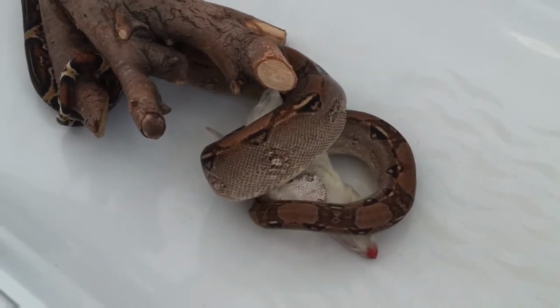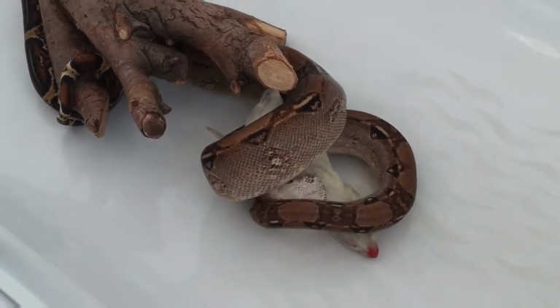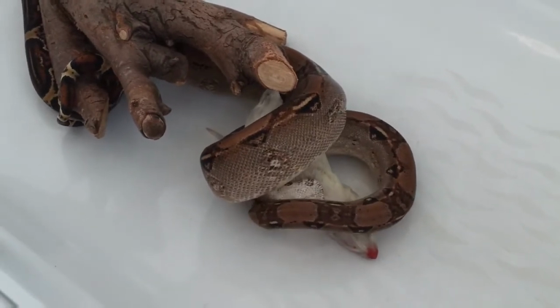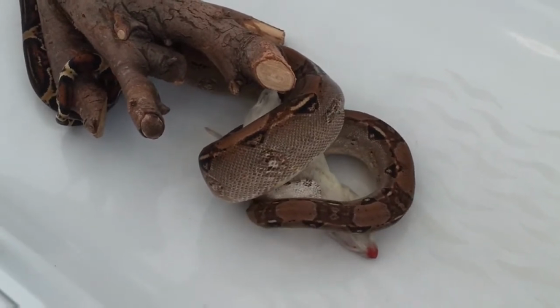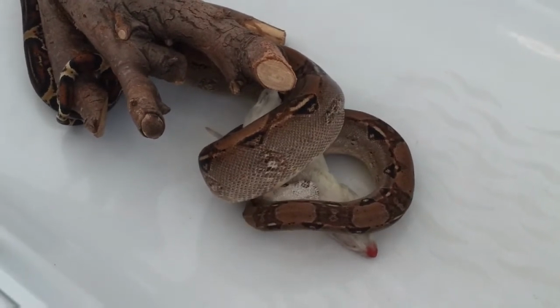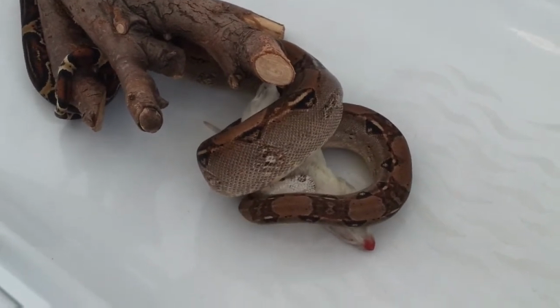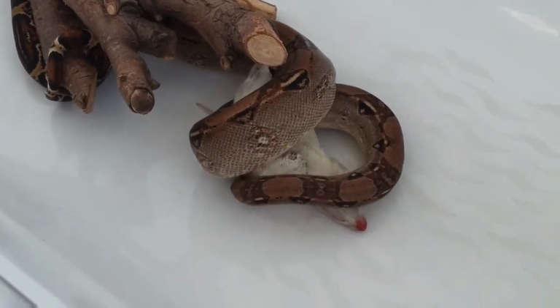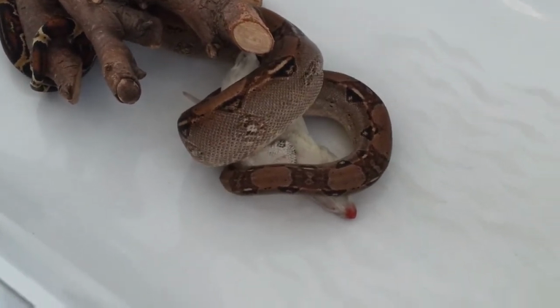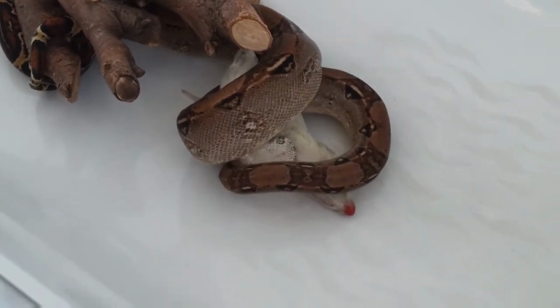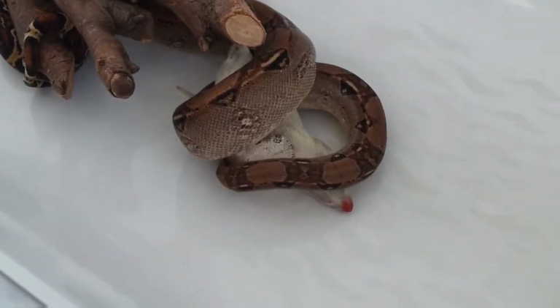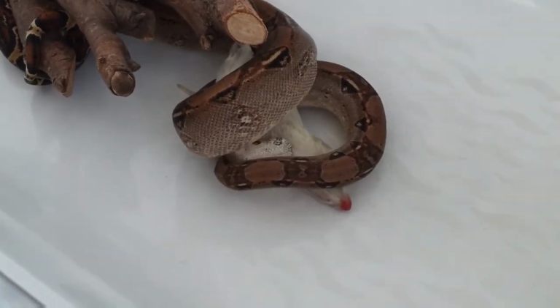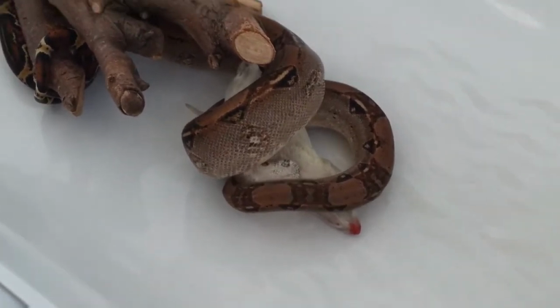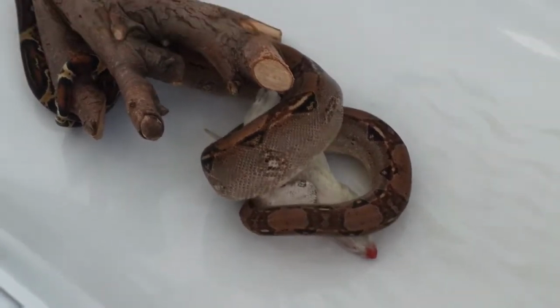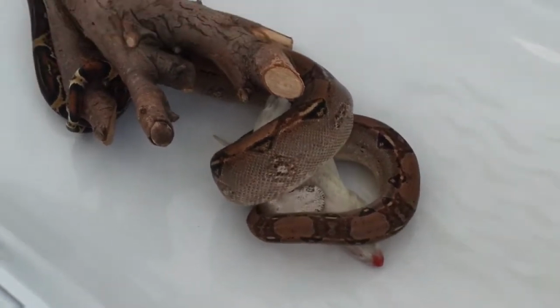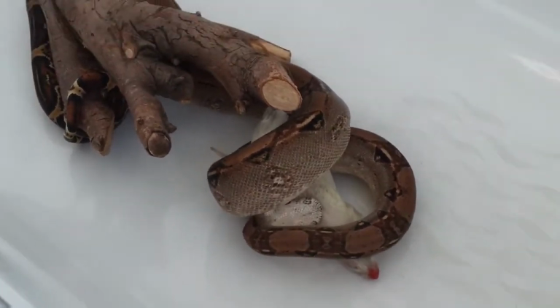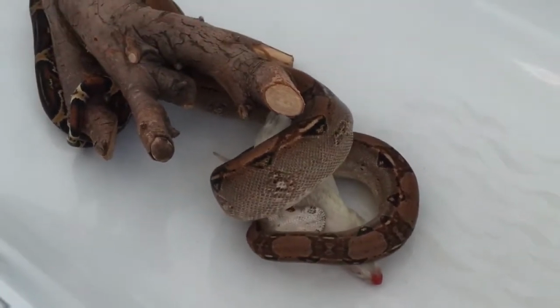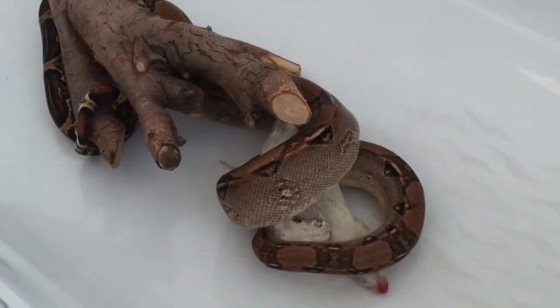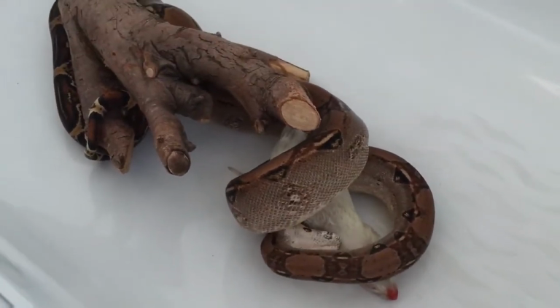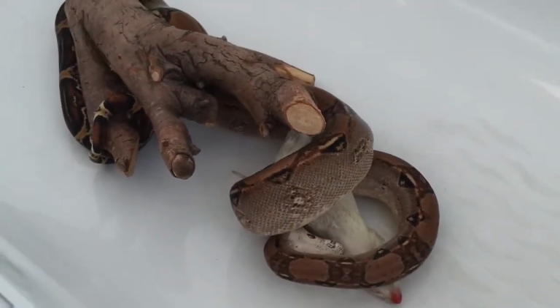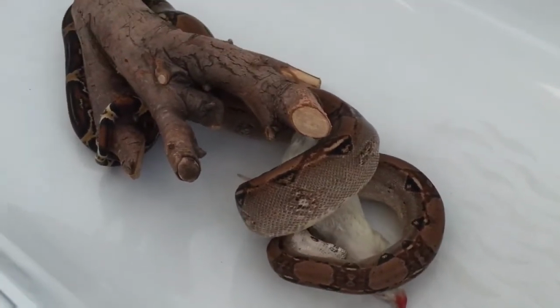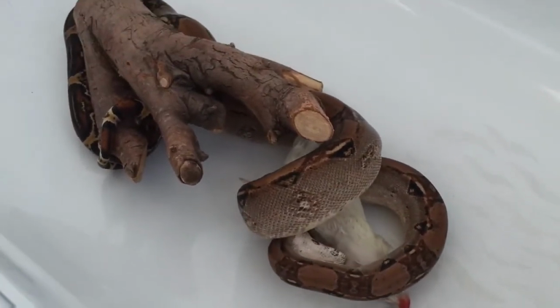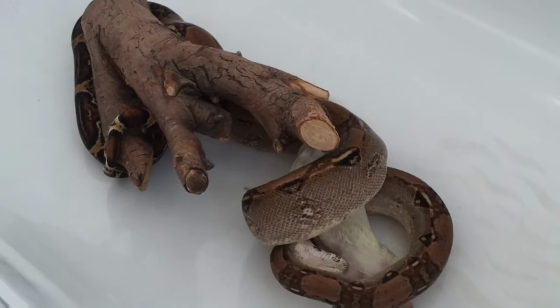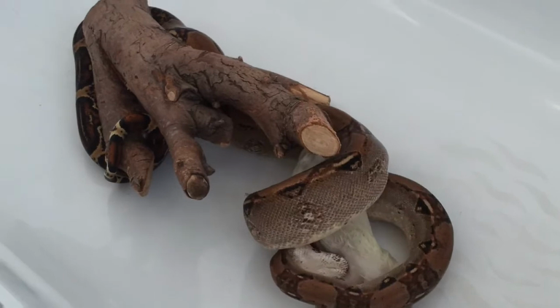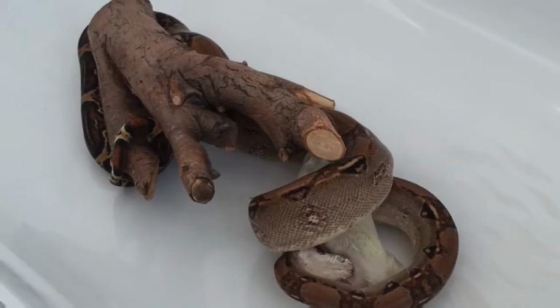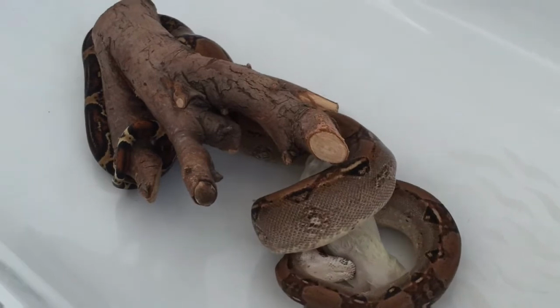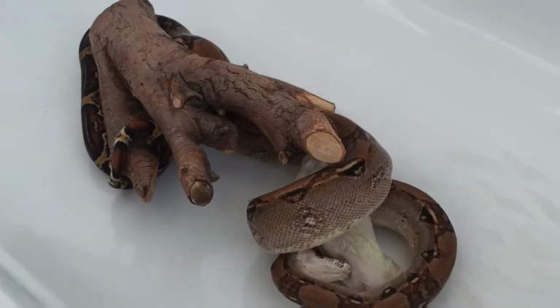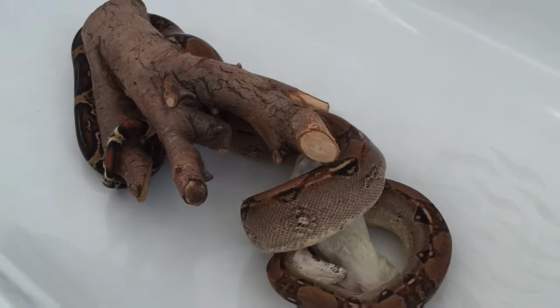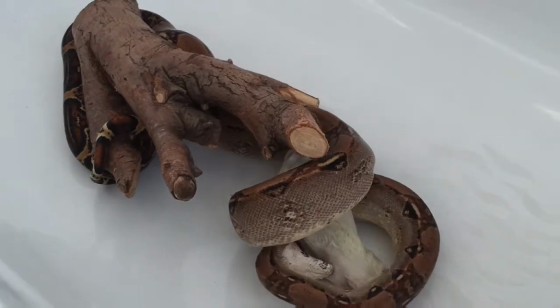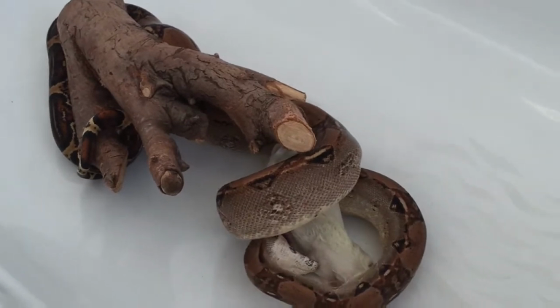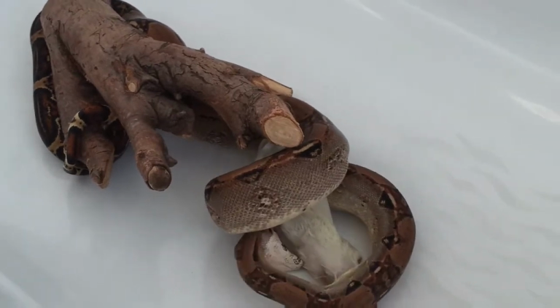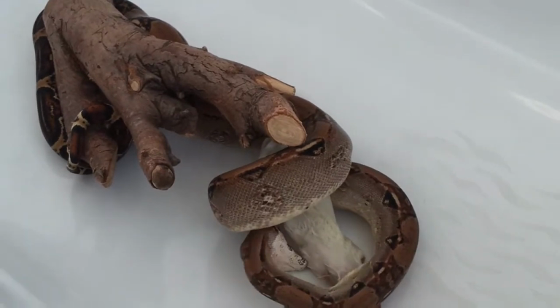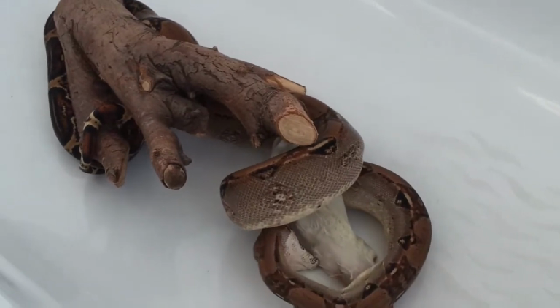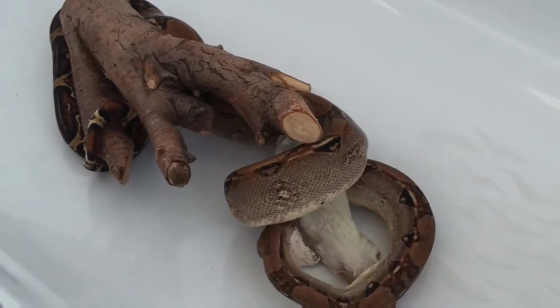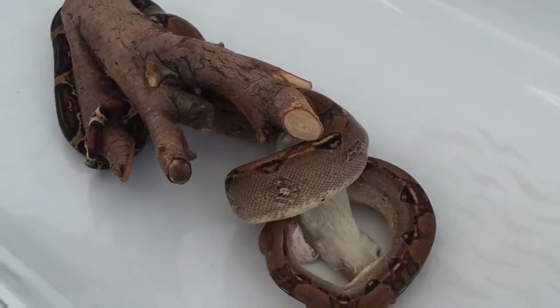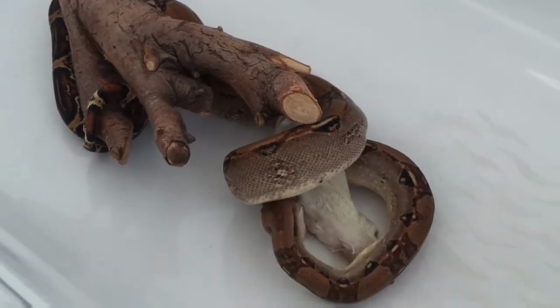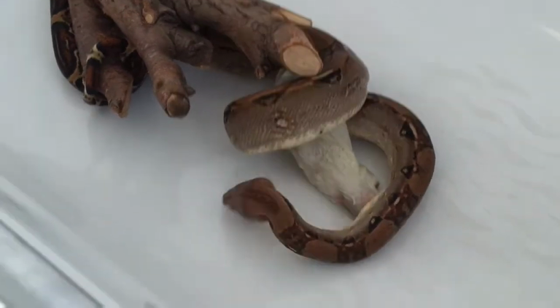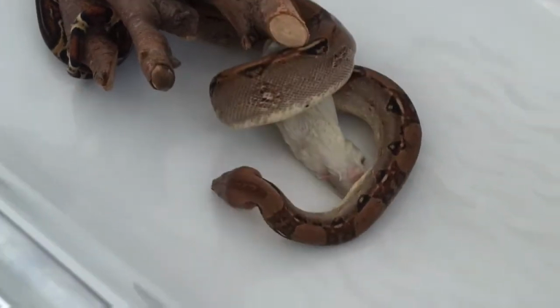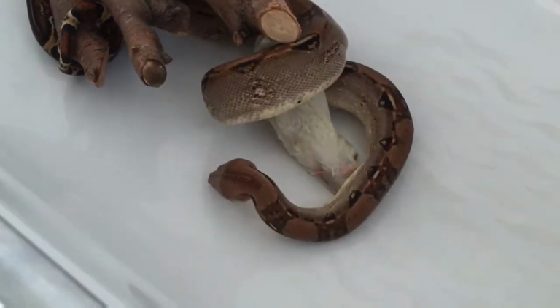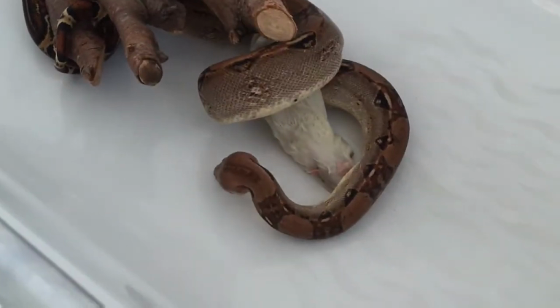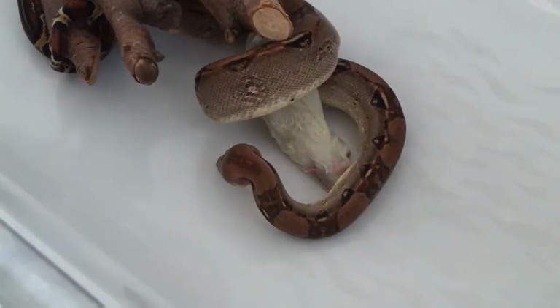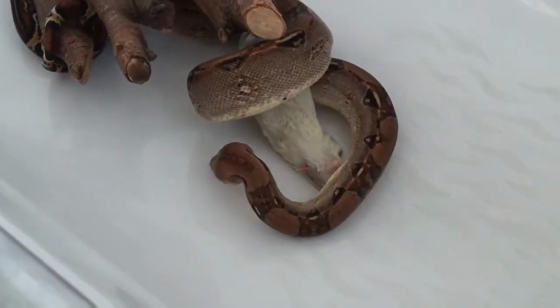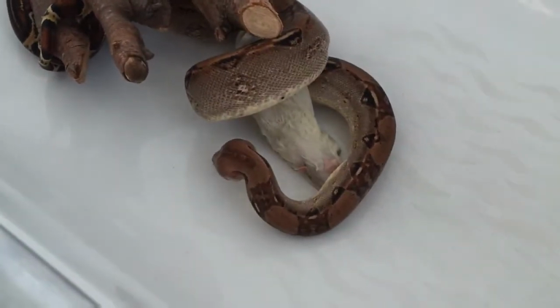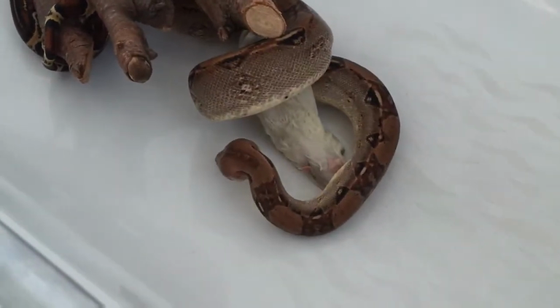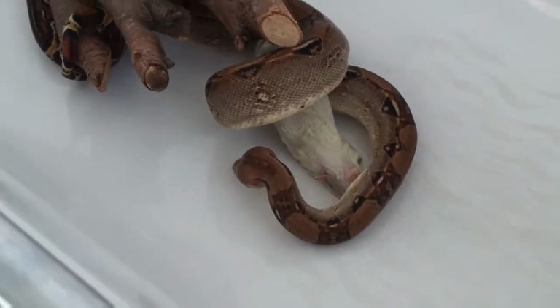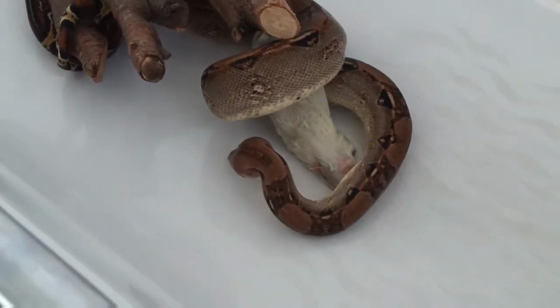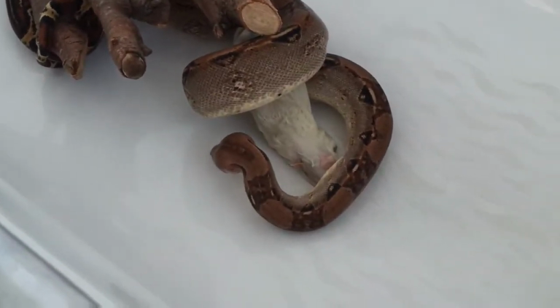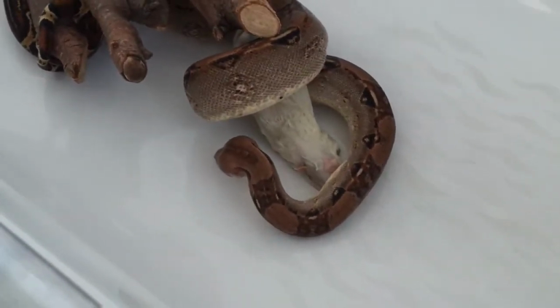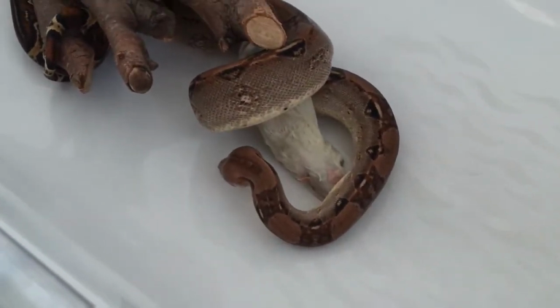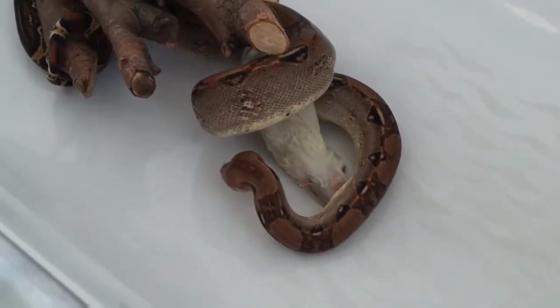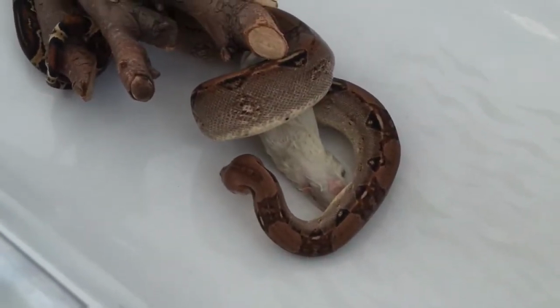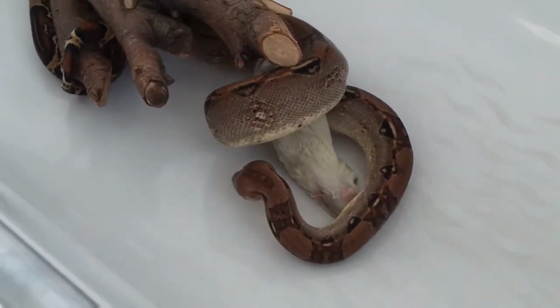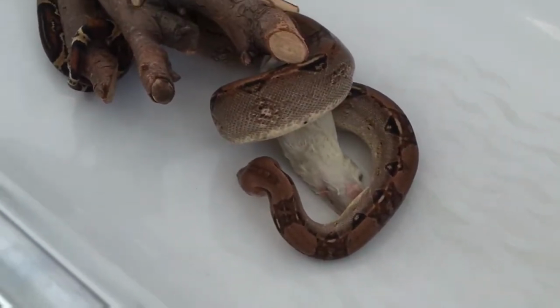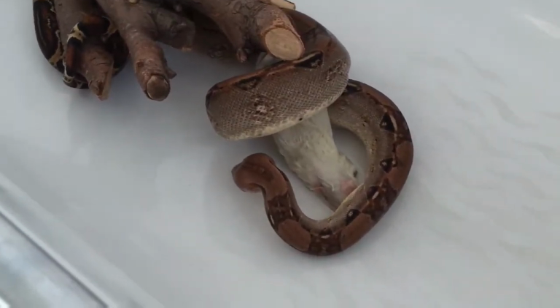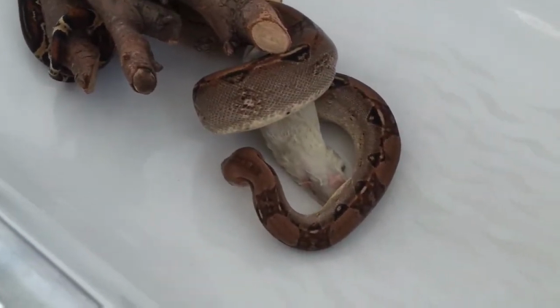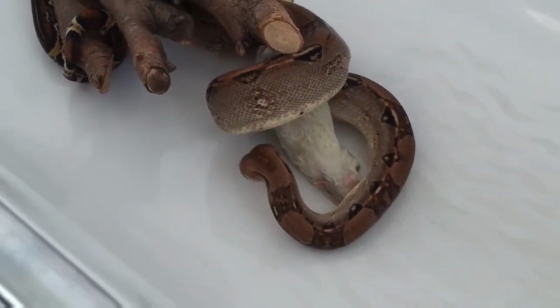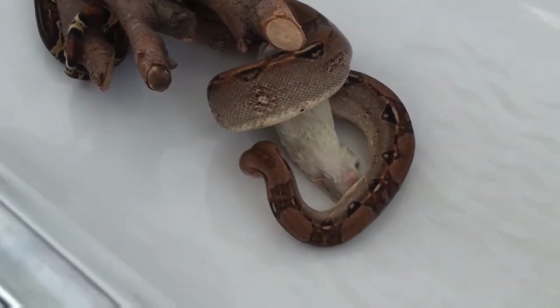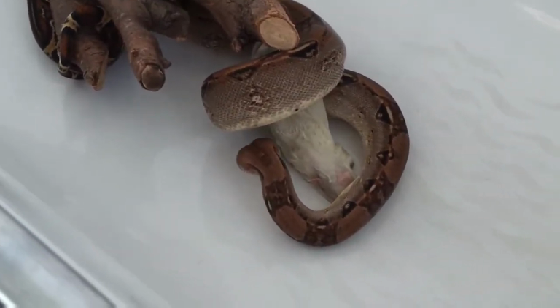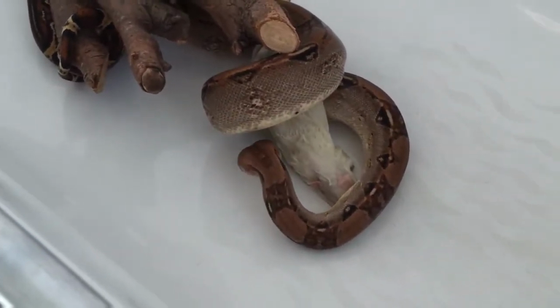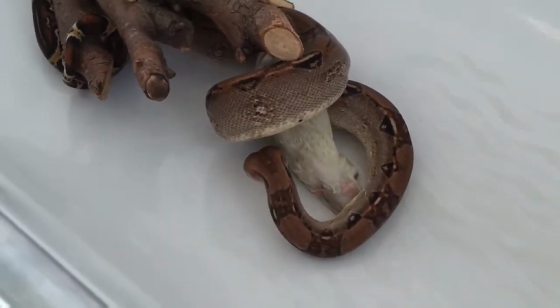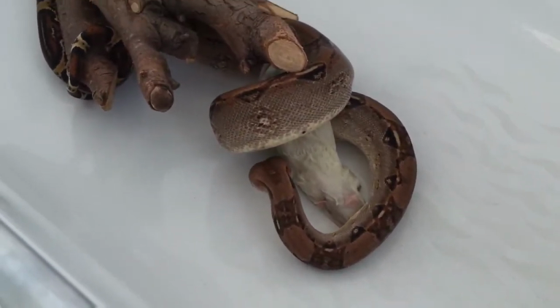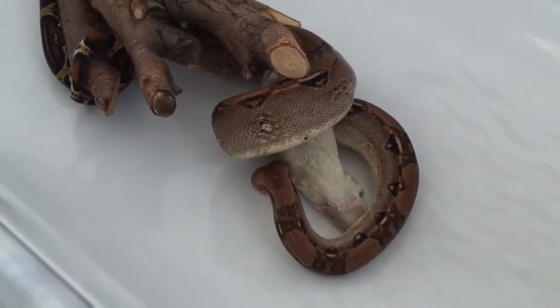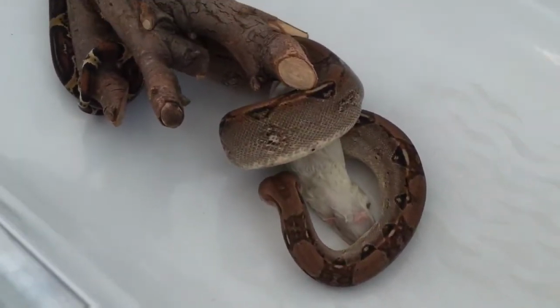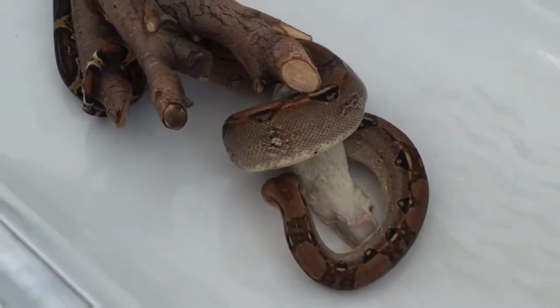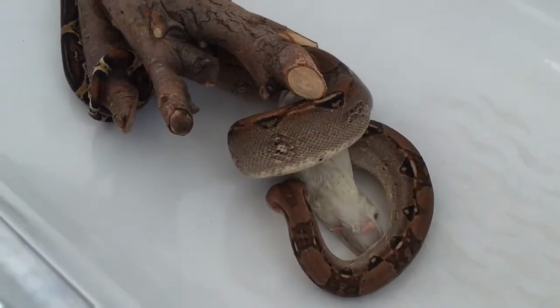That's a small rat I'm feeding her. She's trying to eat it at least.